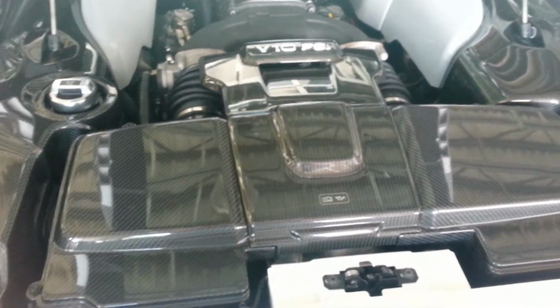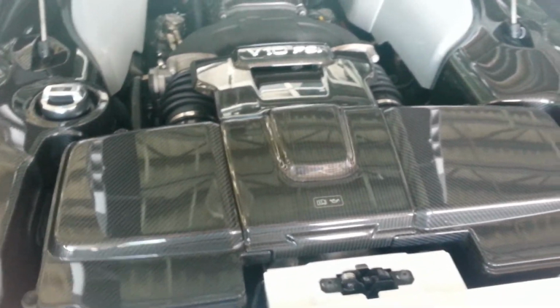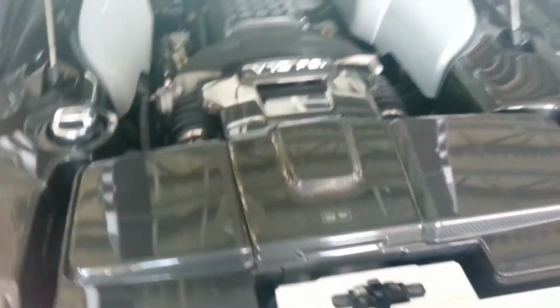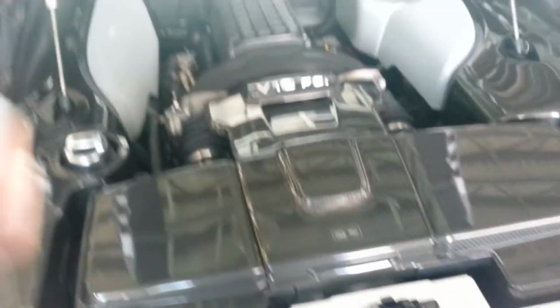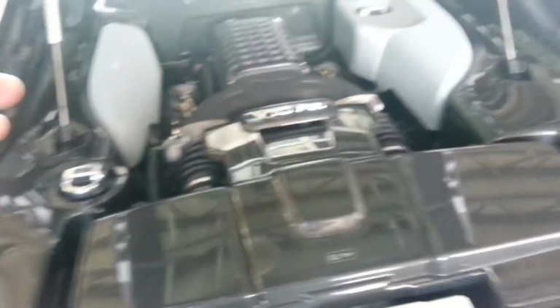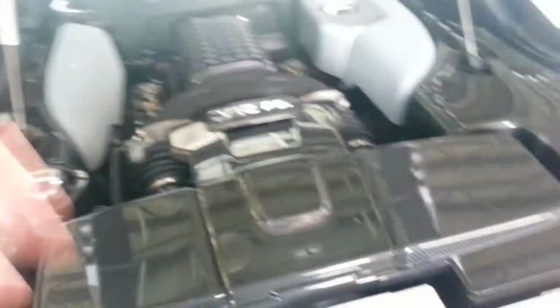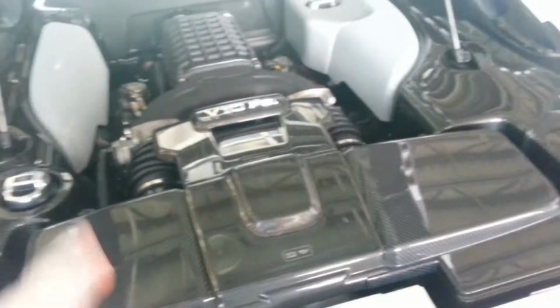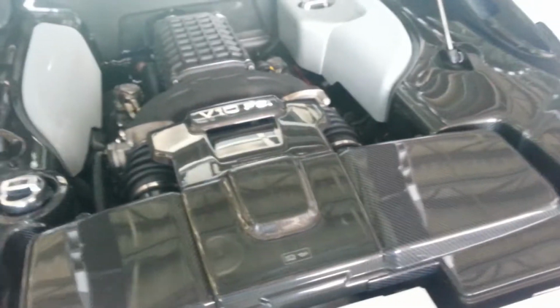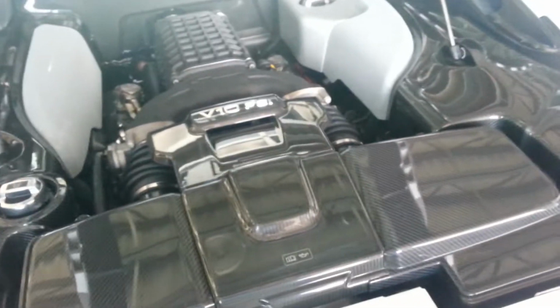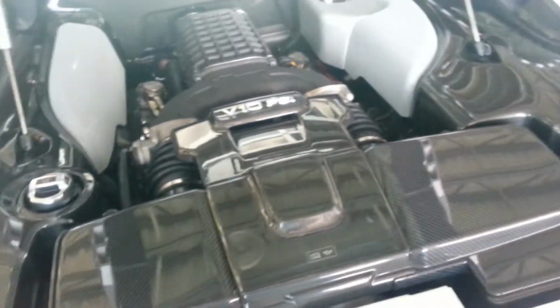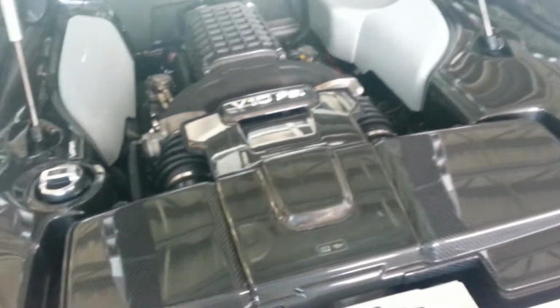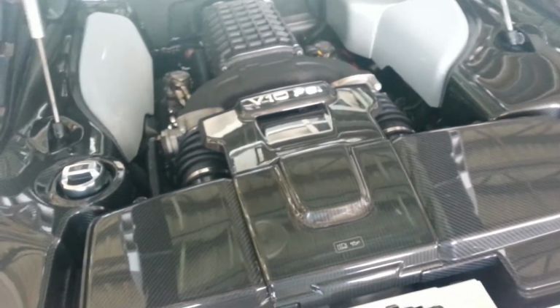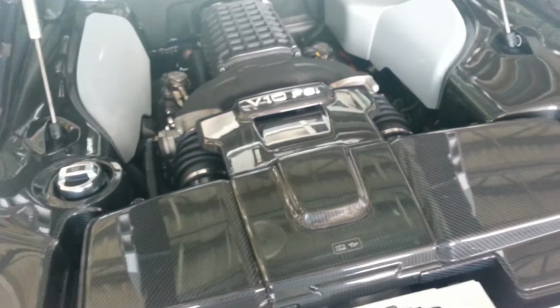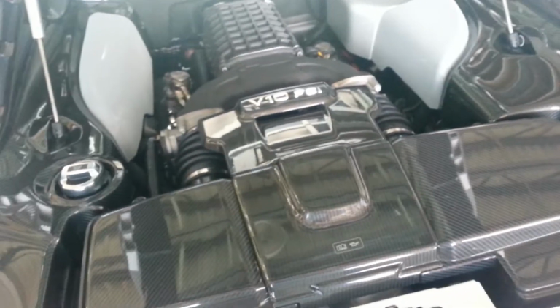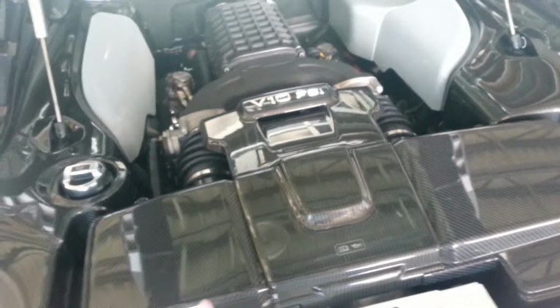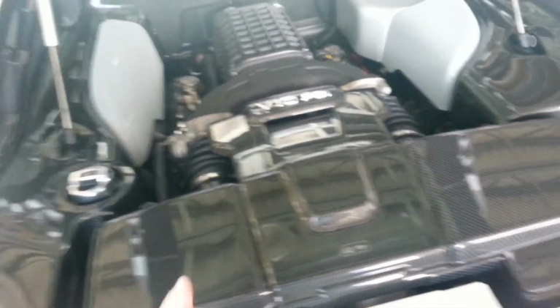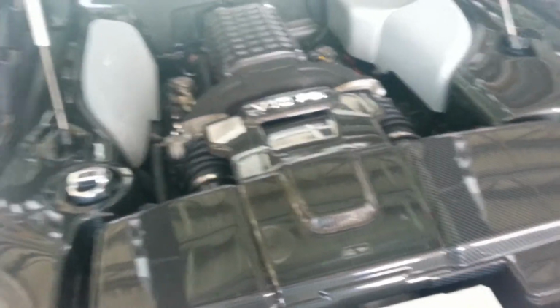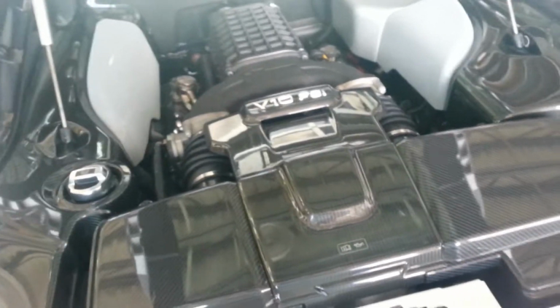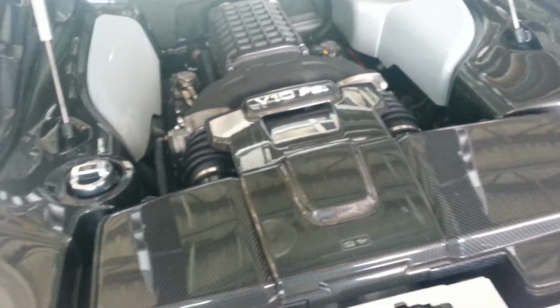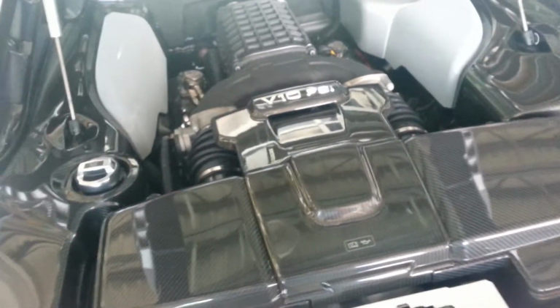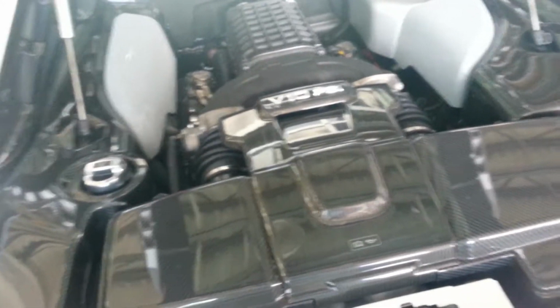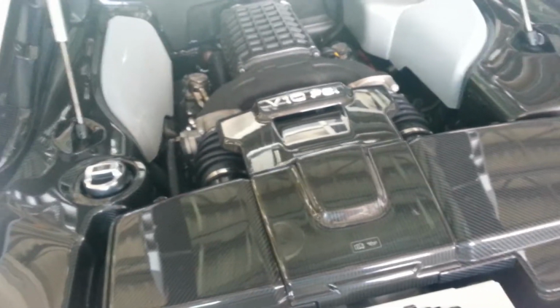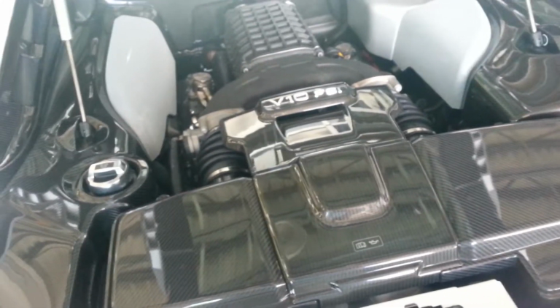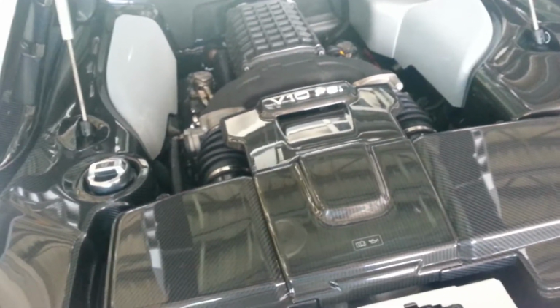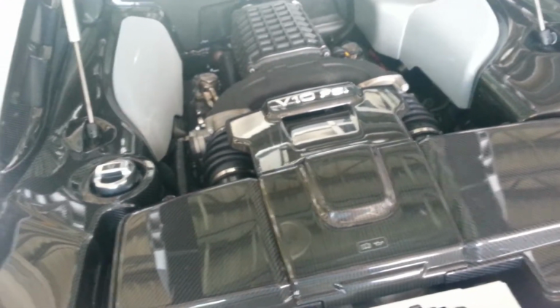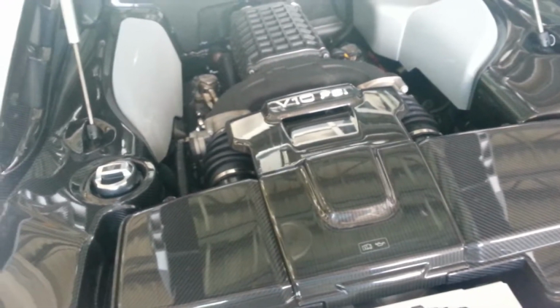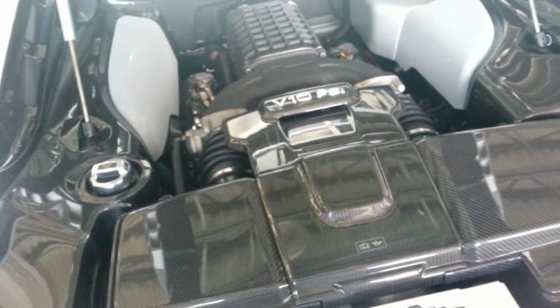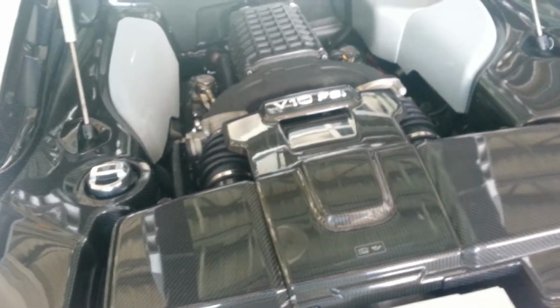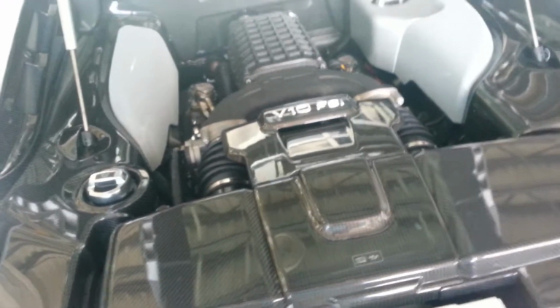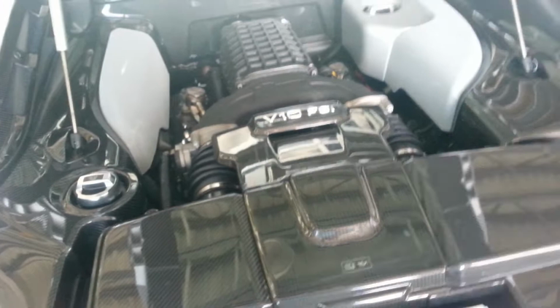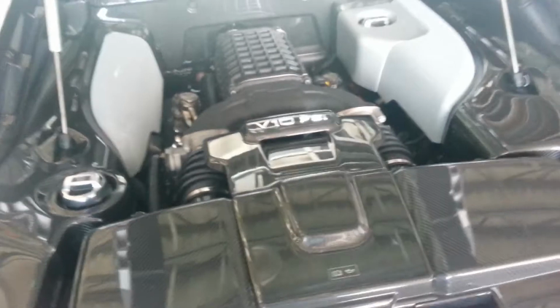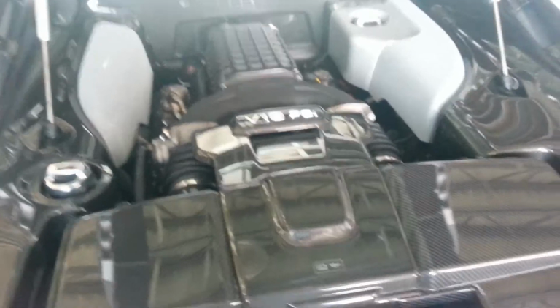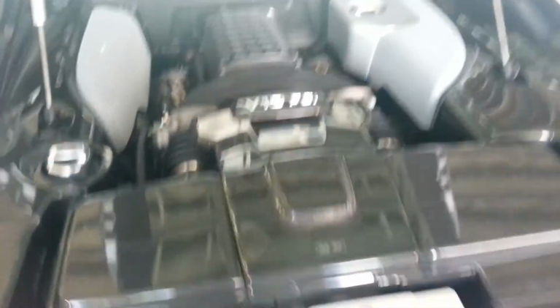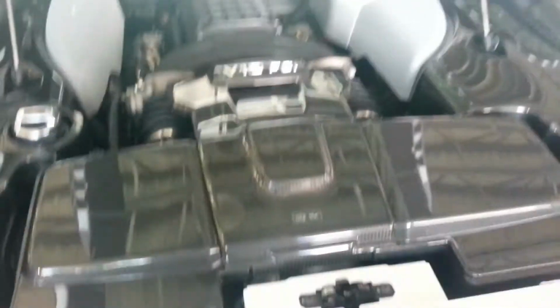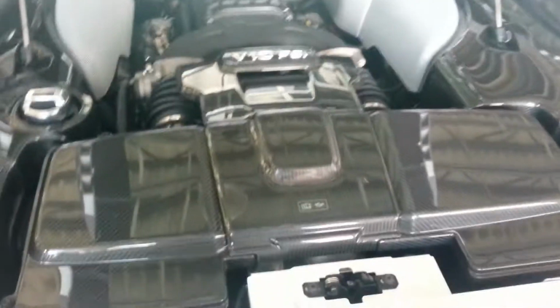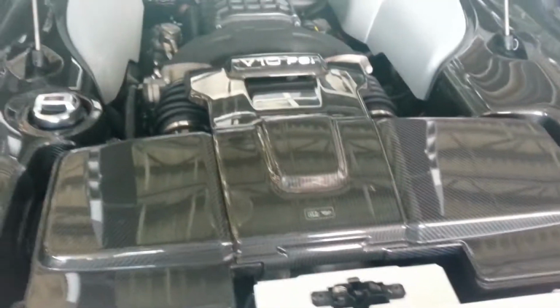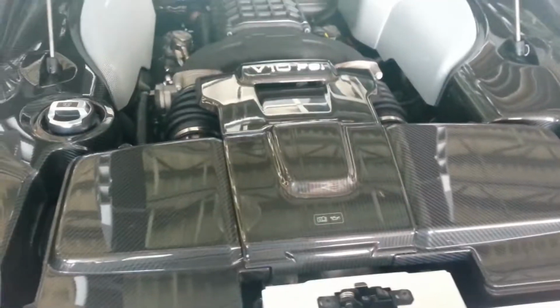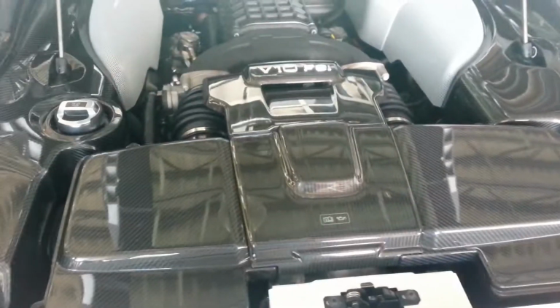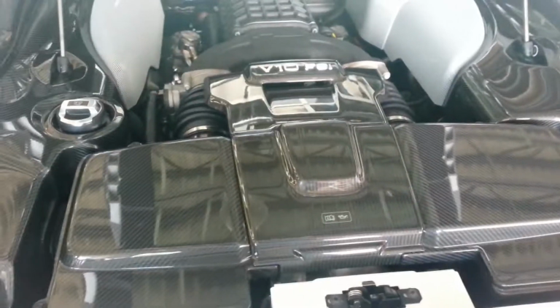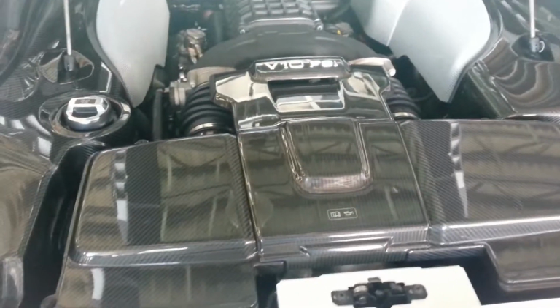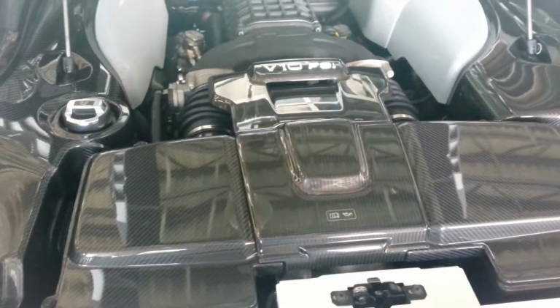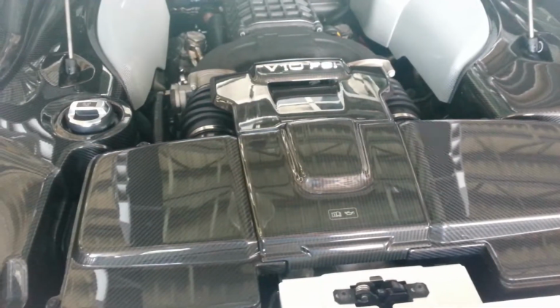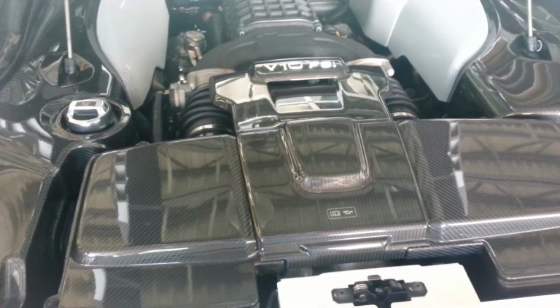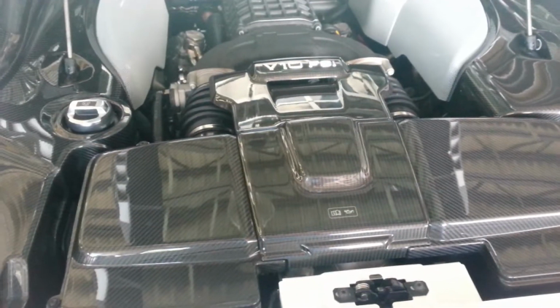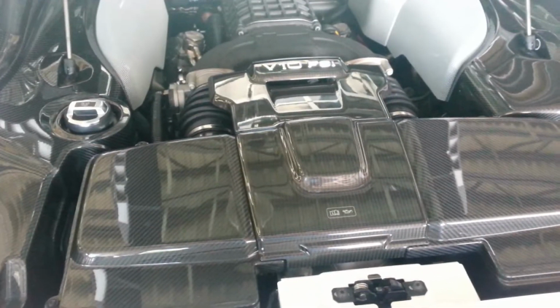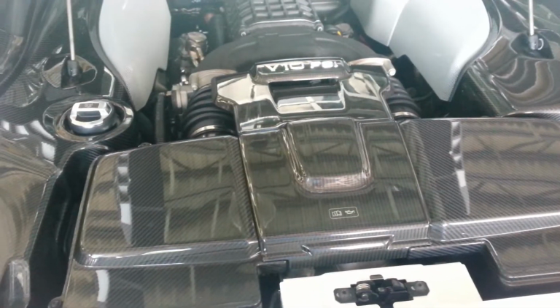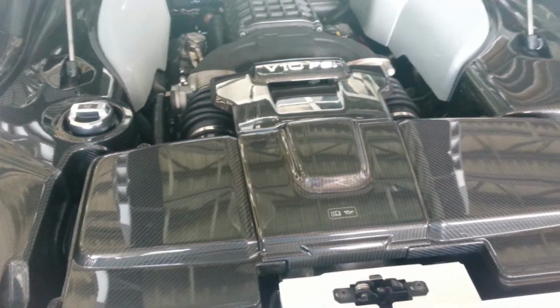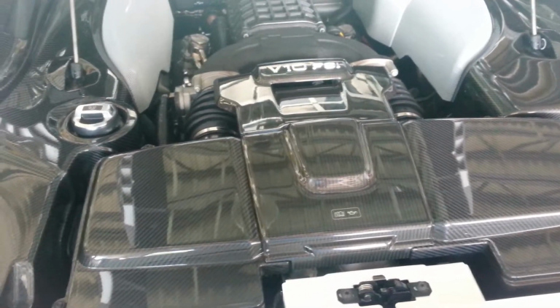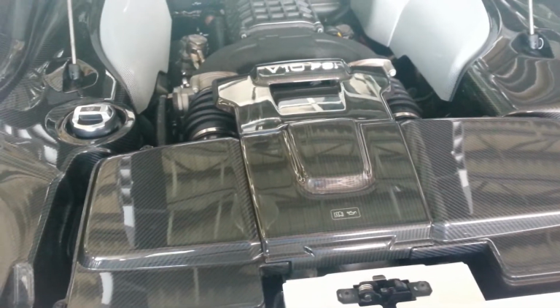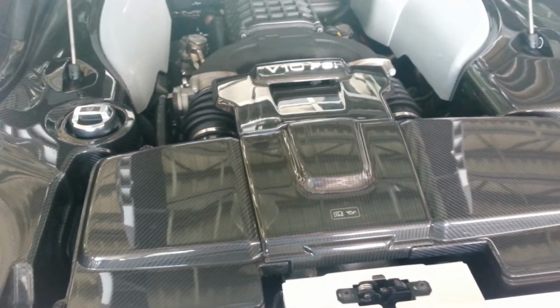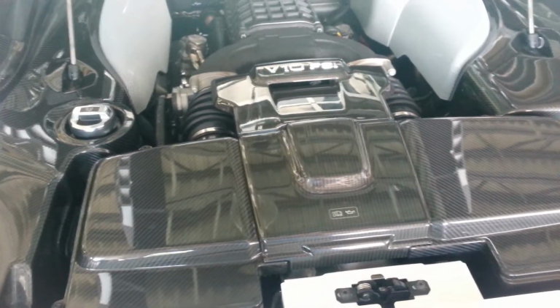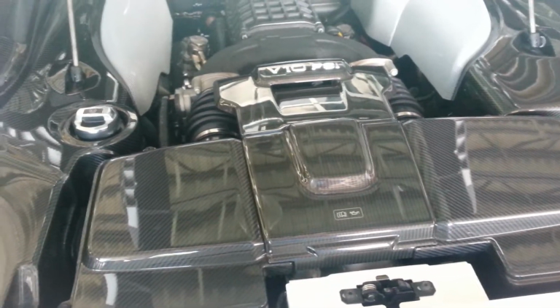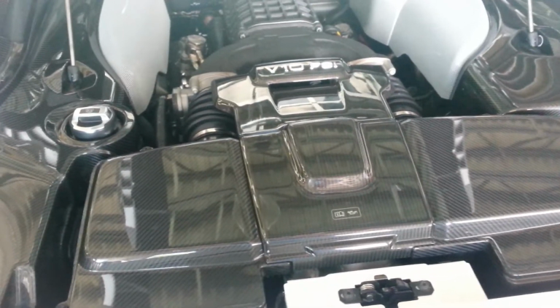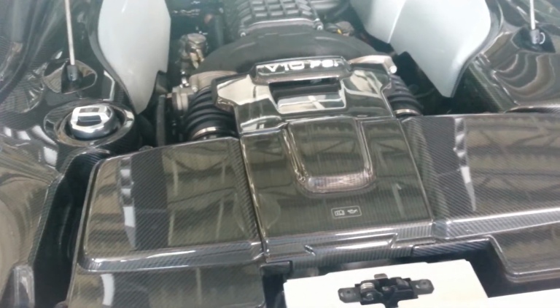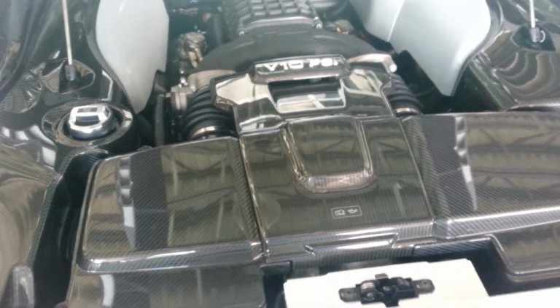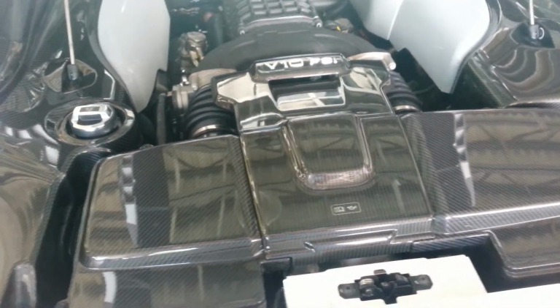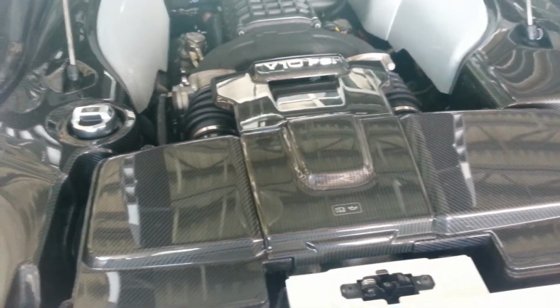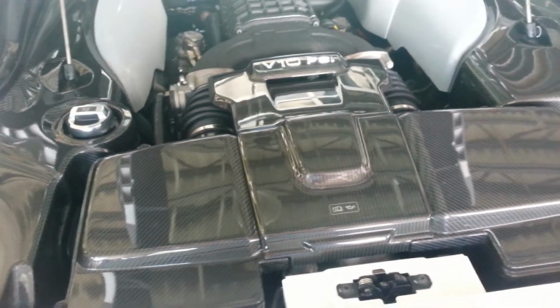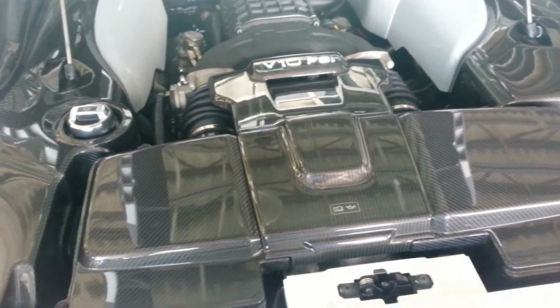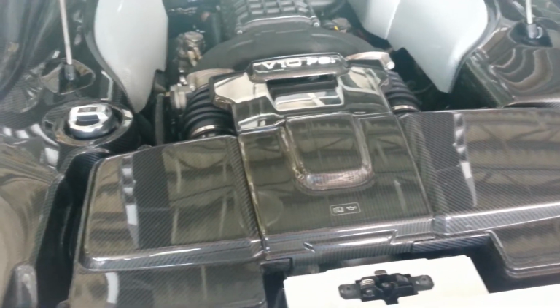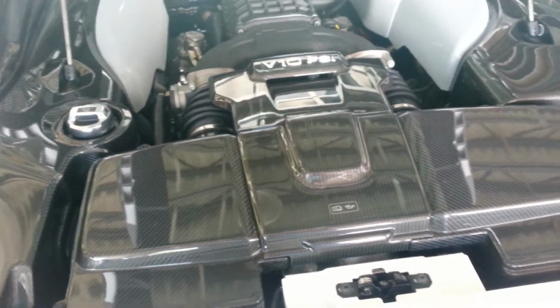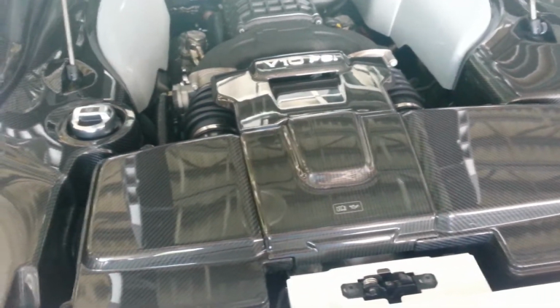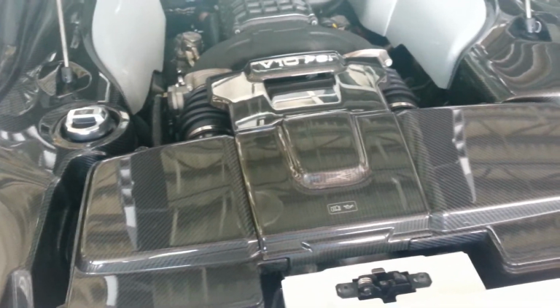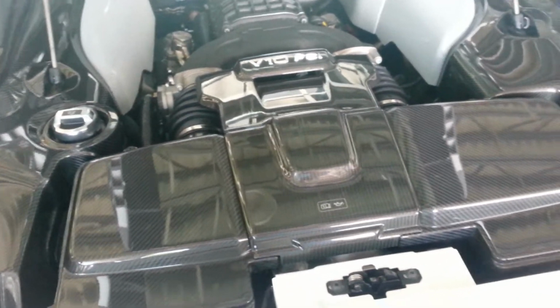And are the intake filters changed over stock? No, they're still the same stock air filters. Okay.